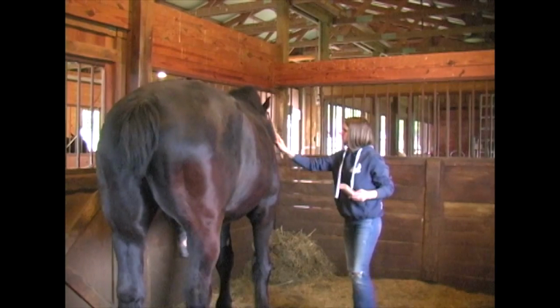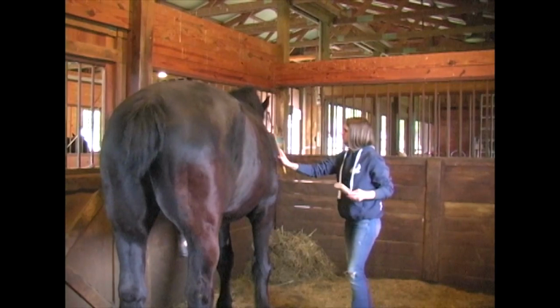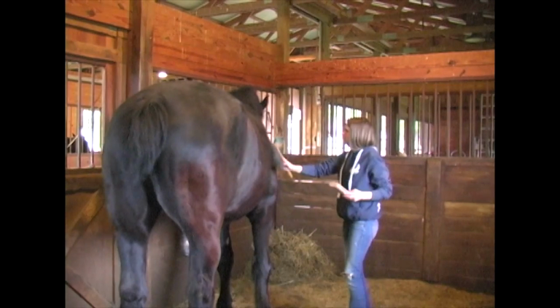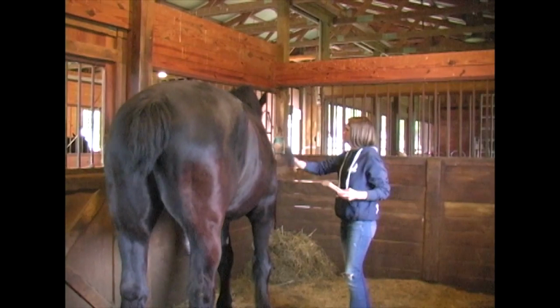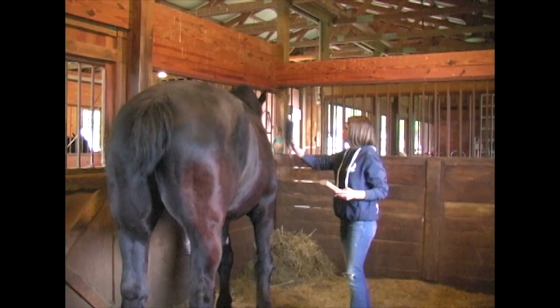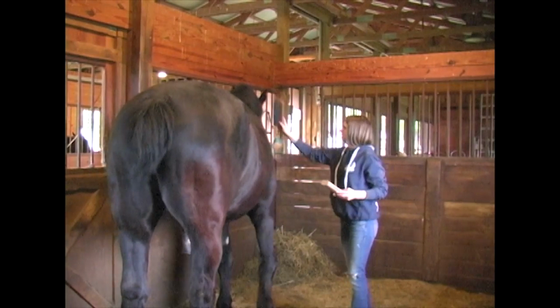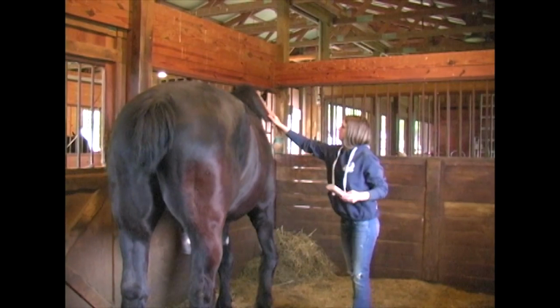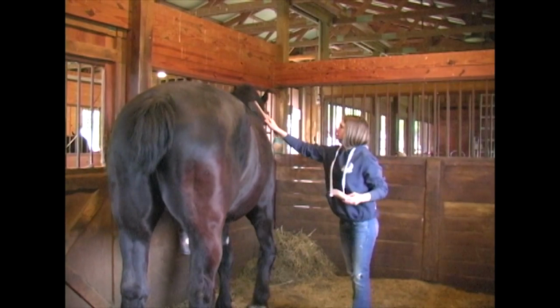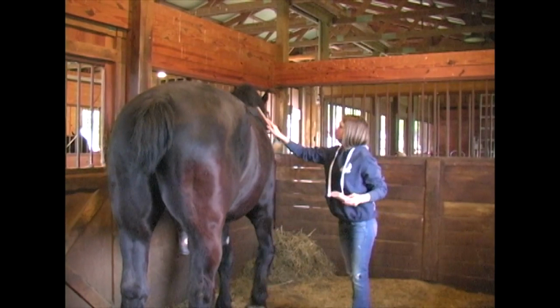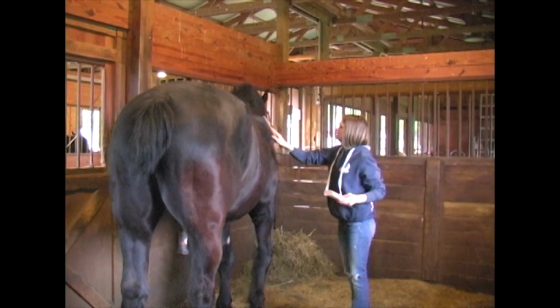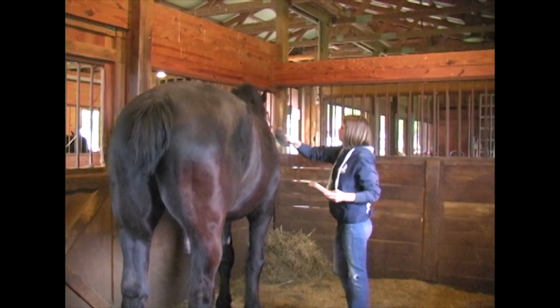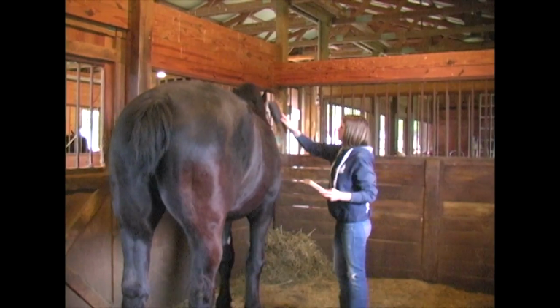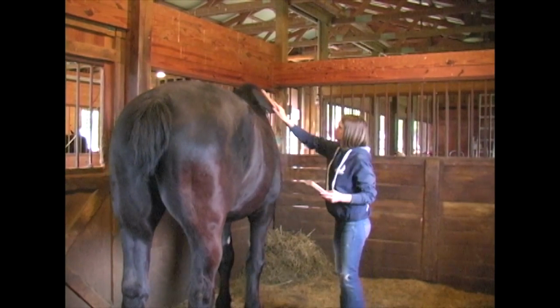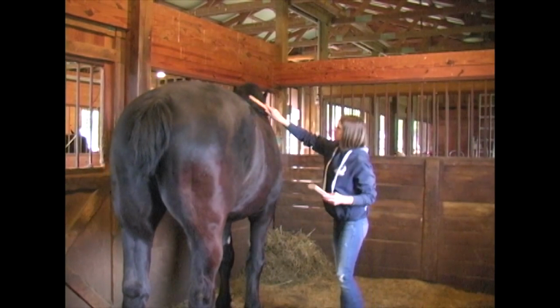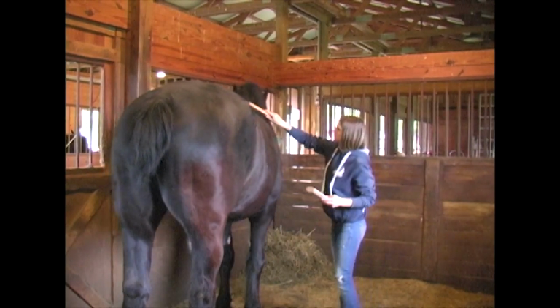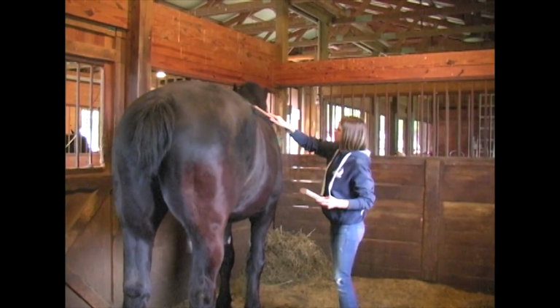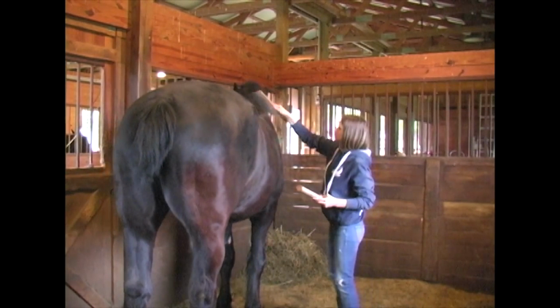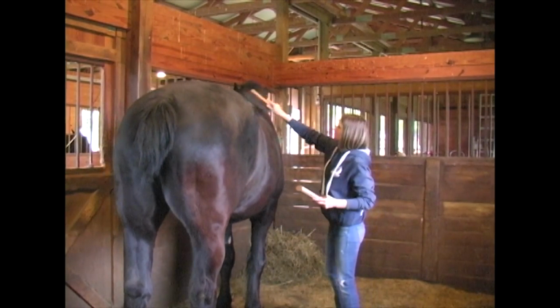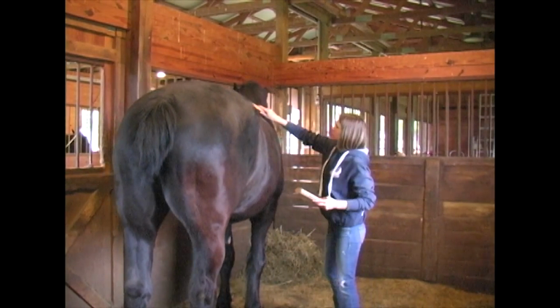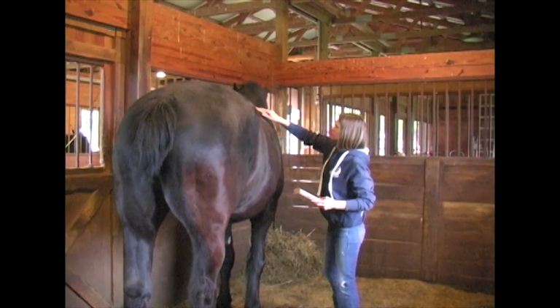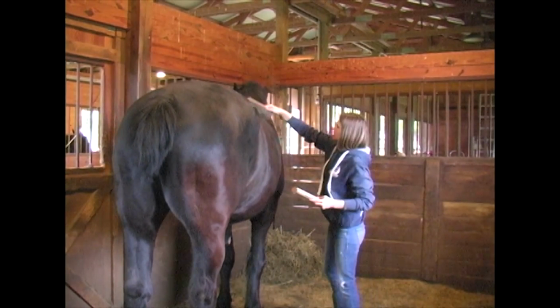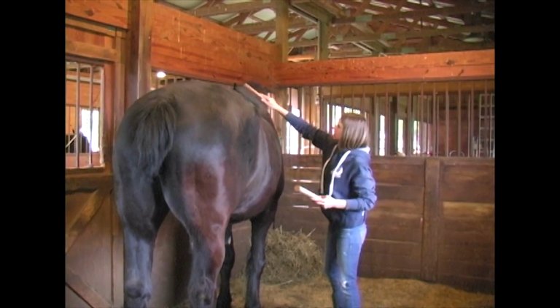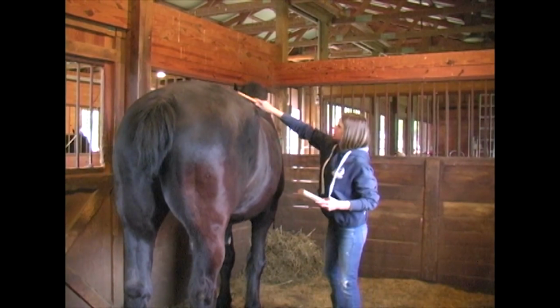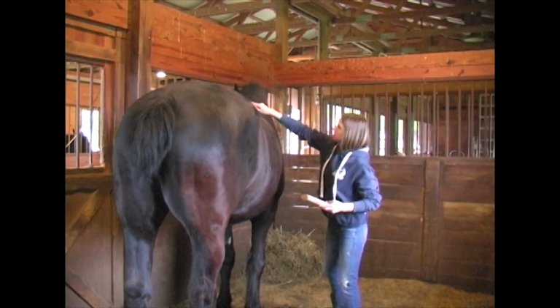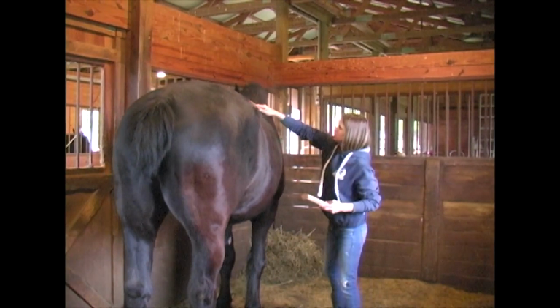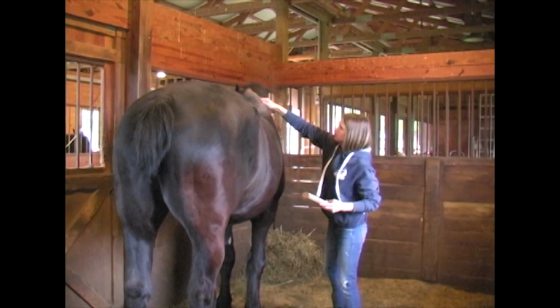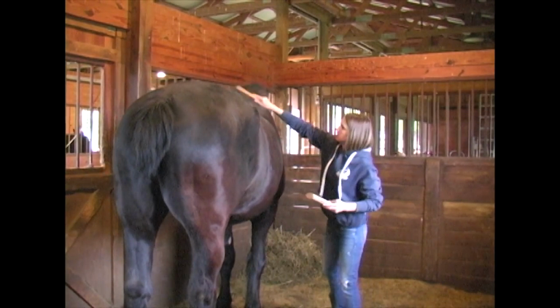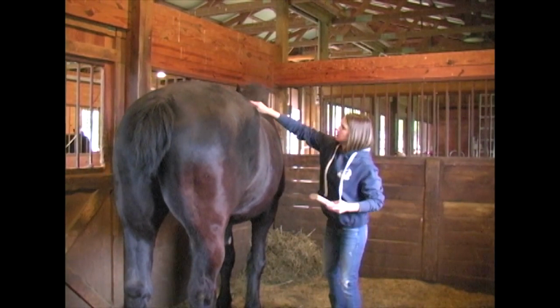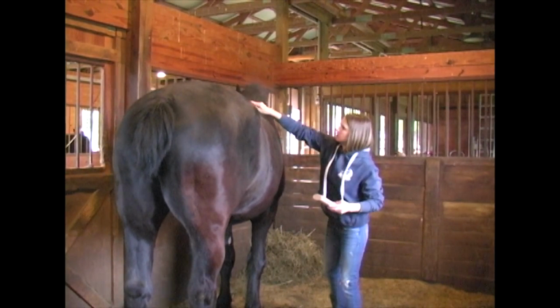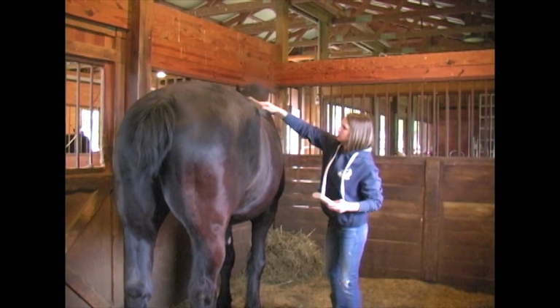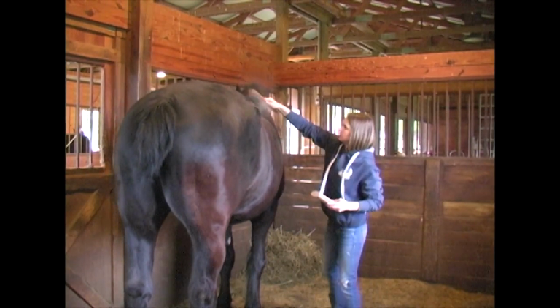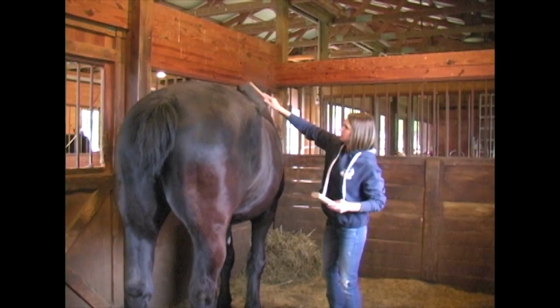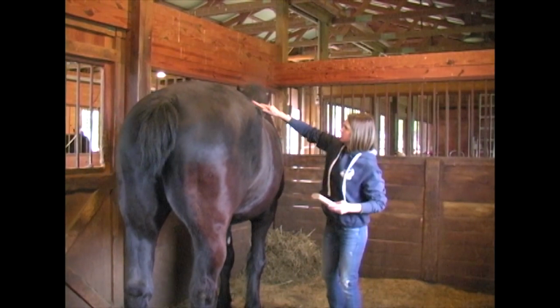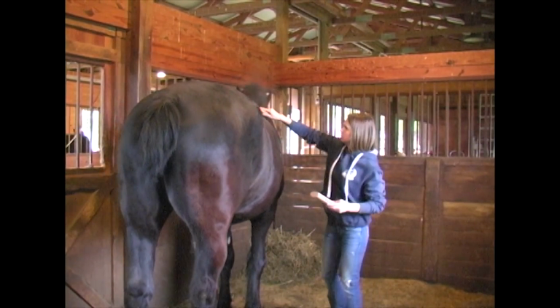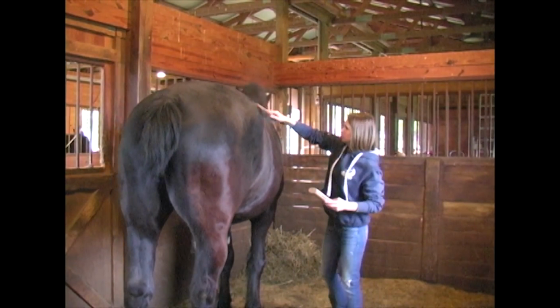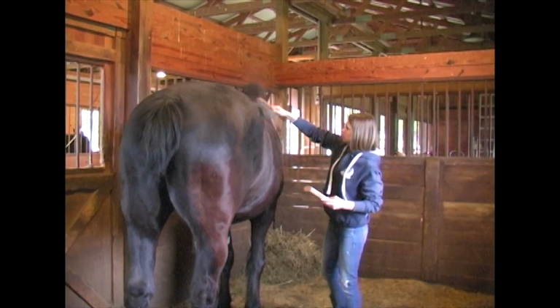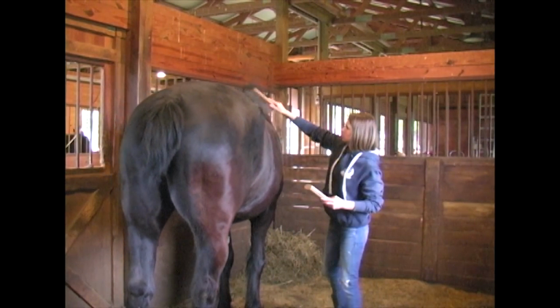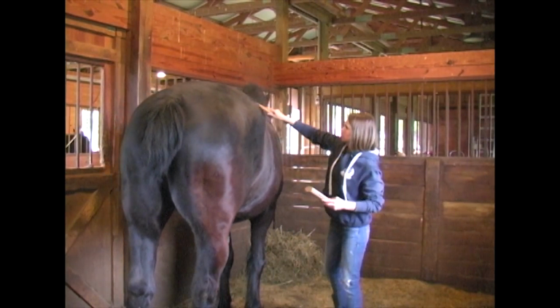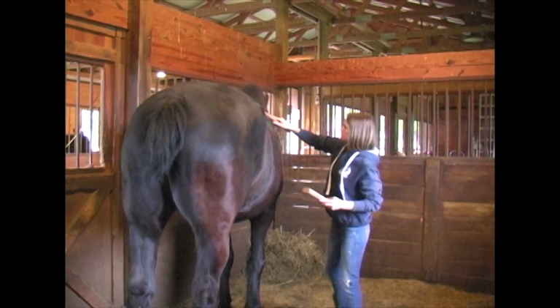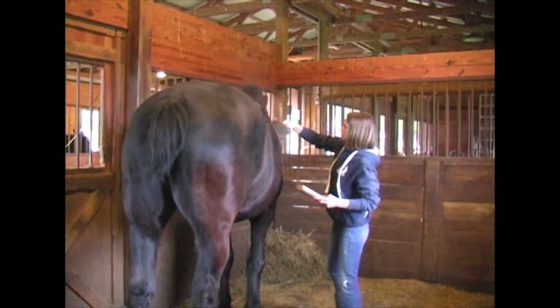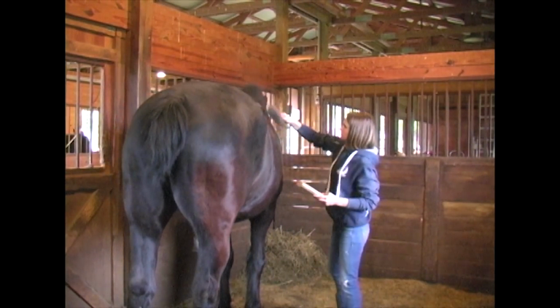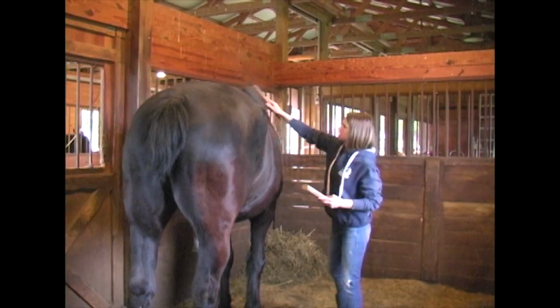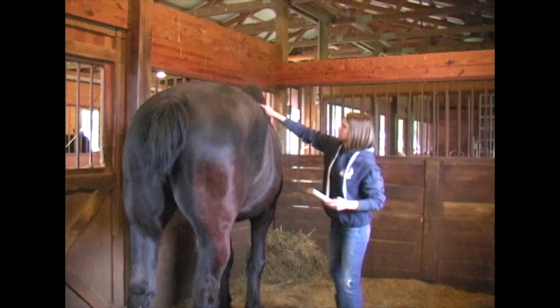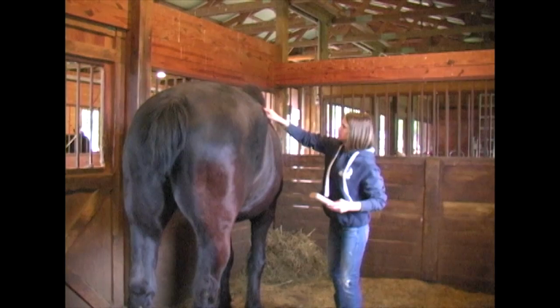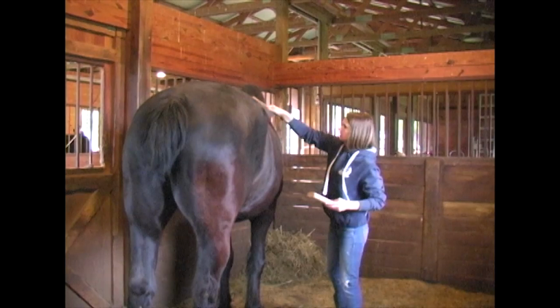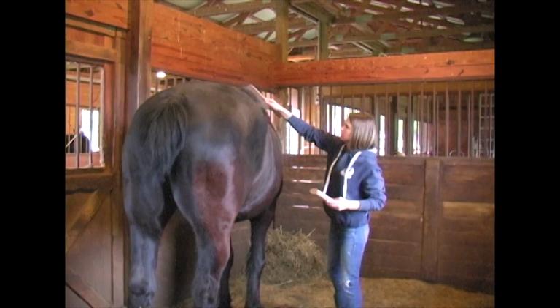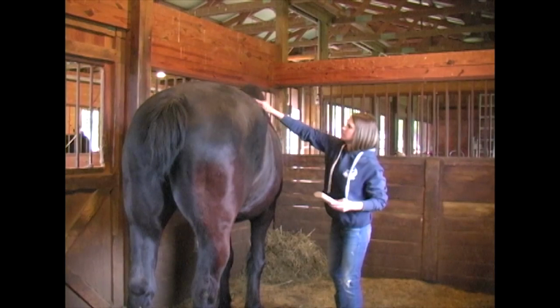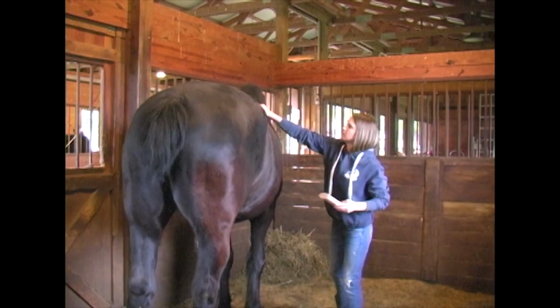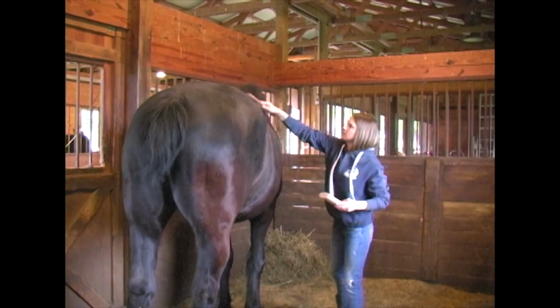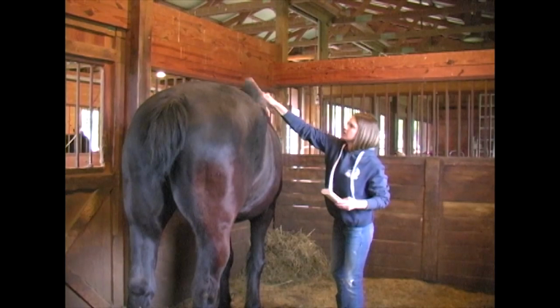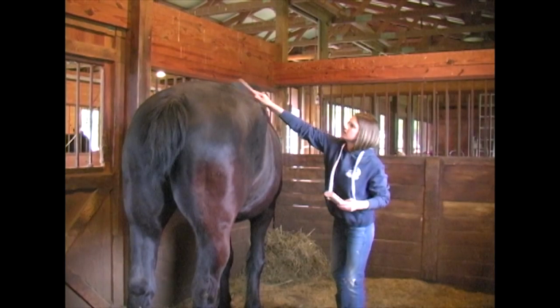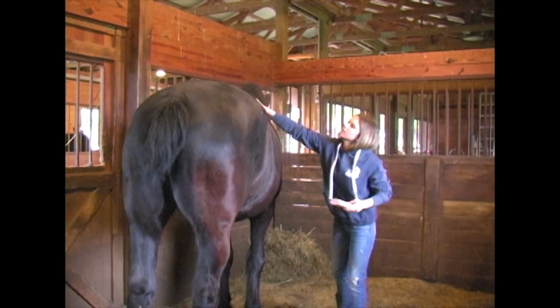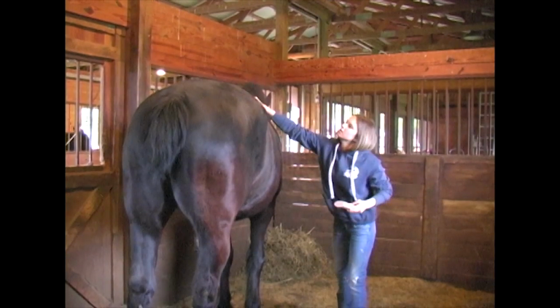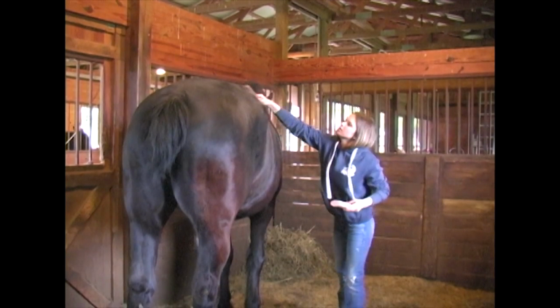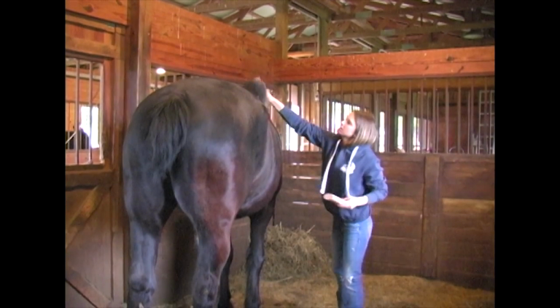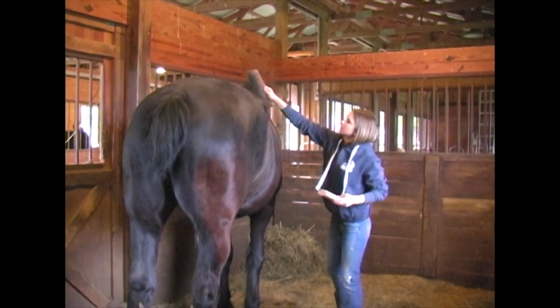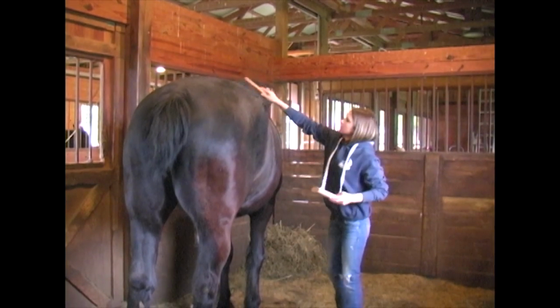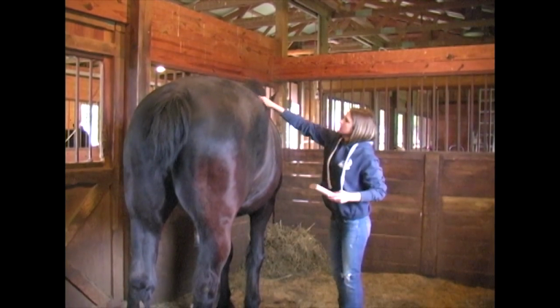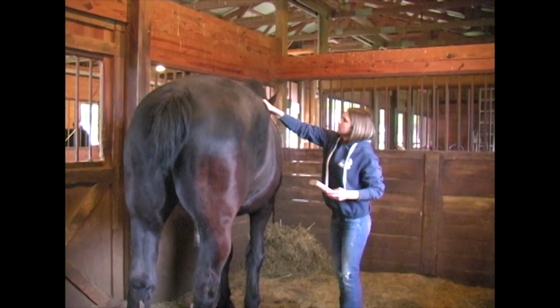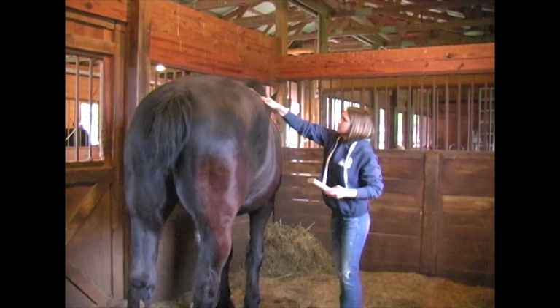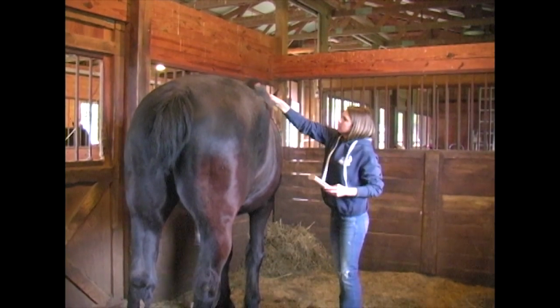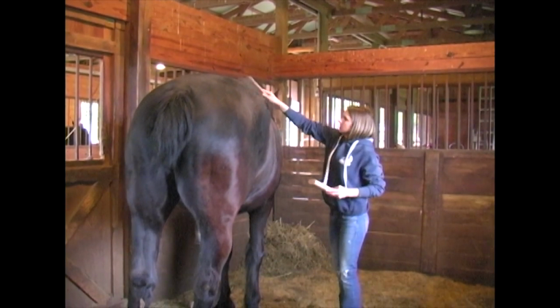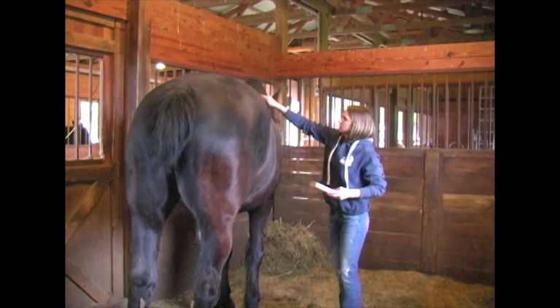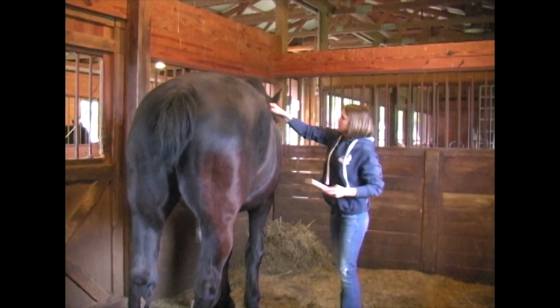Just because it's a good way of being able to notice if there's something that happened out in the pasture.